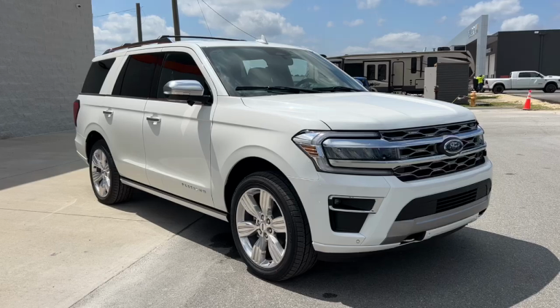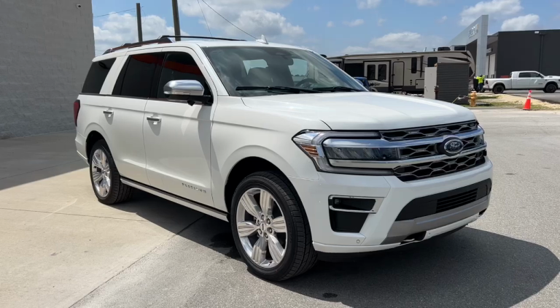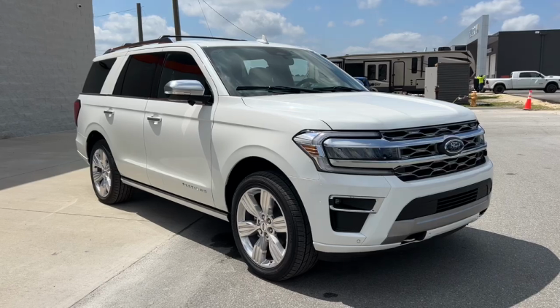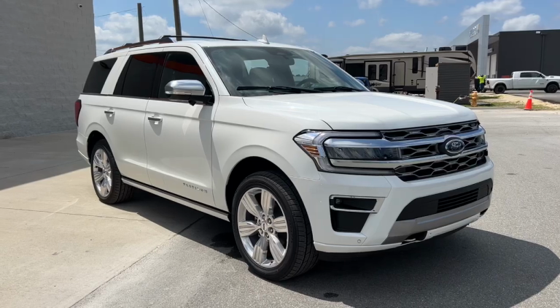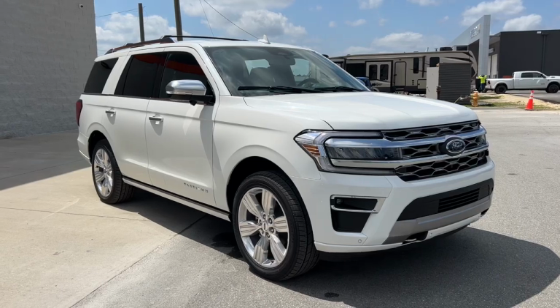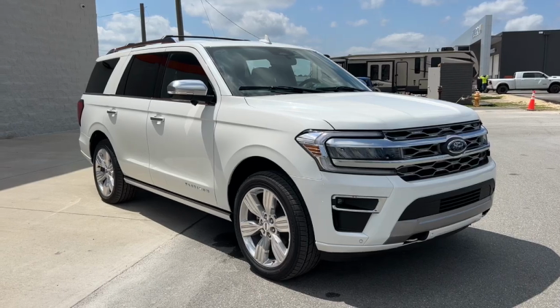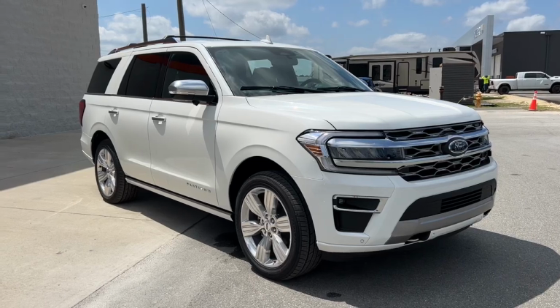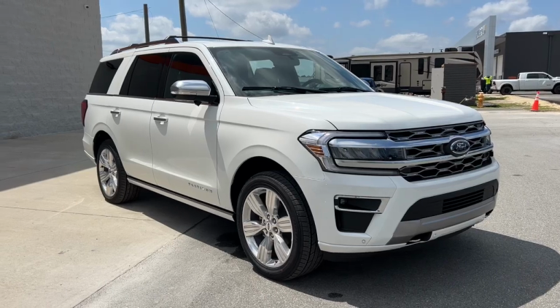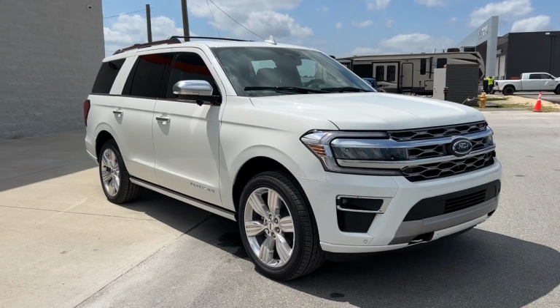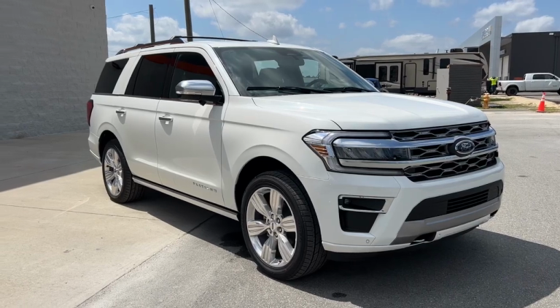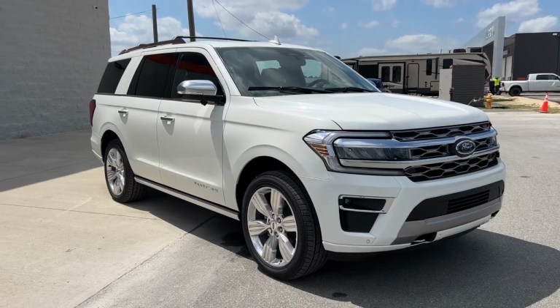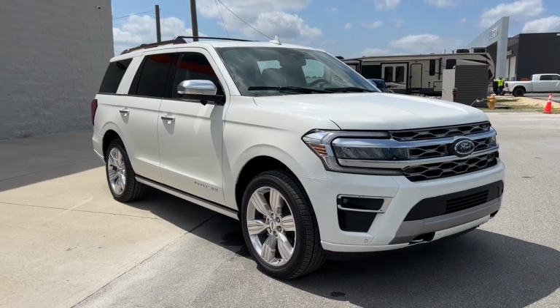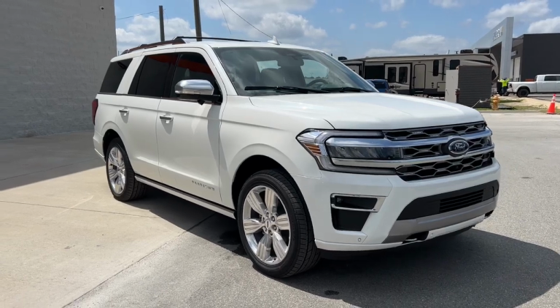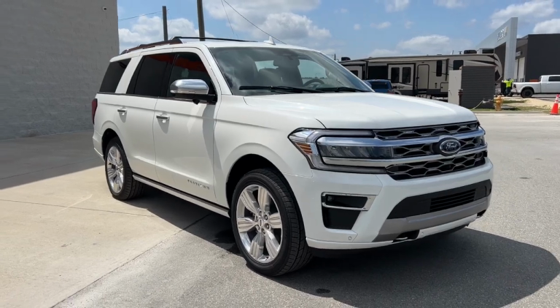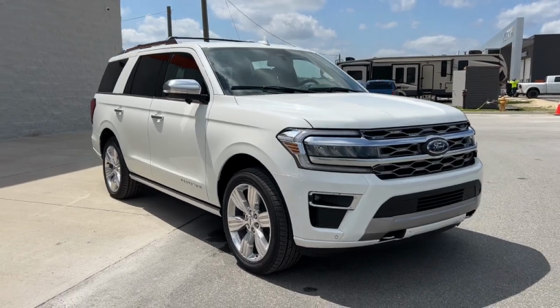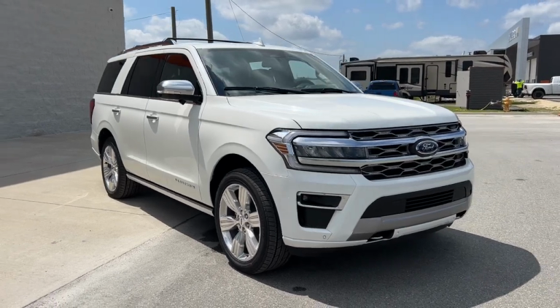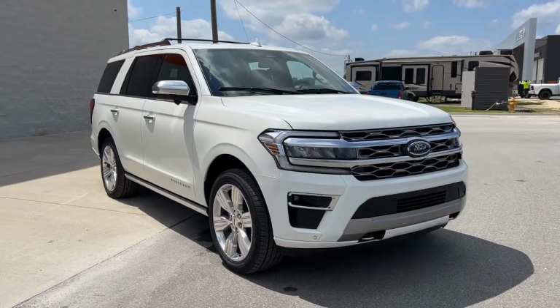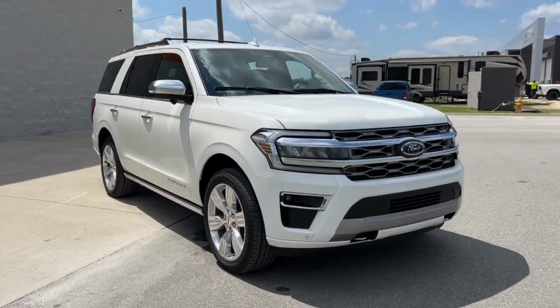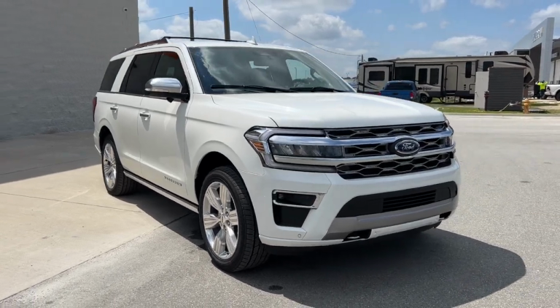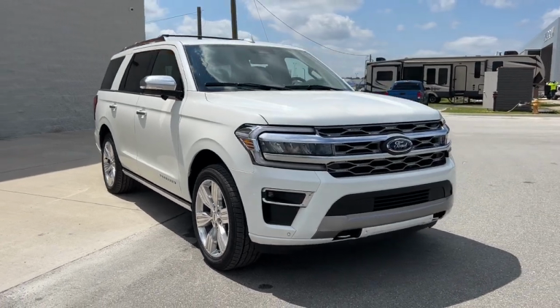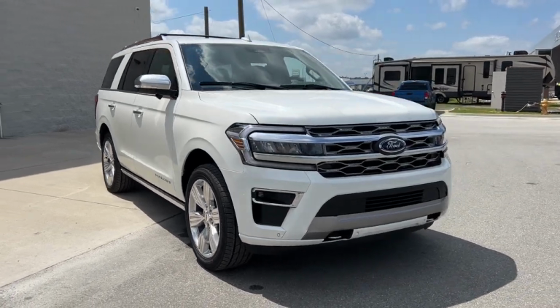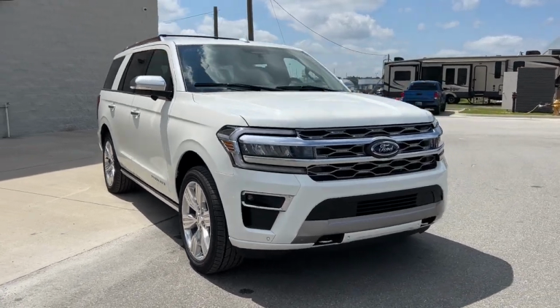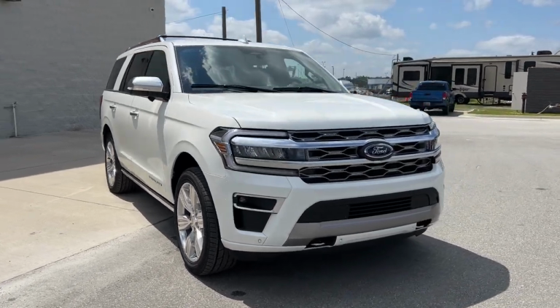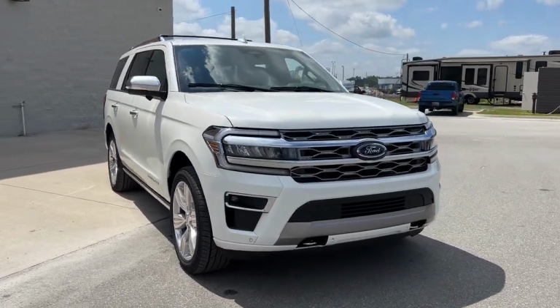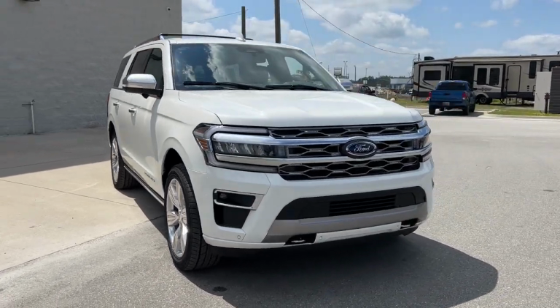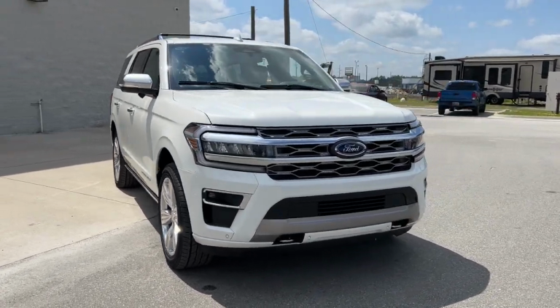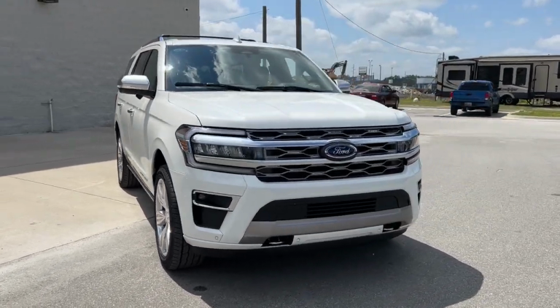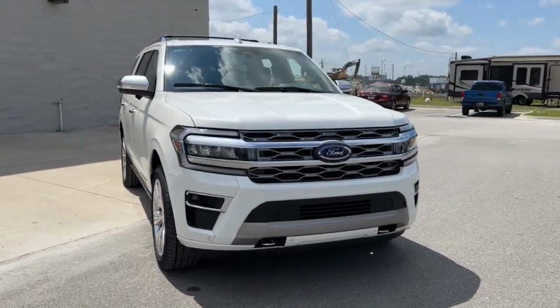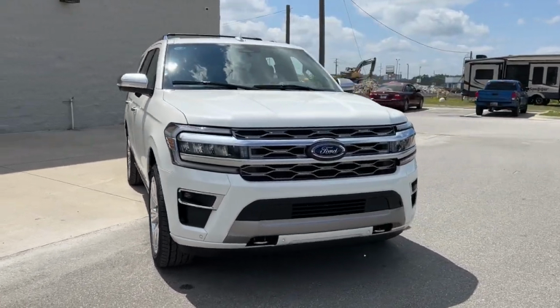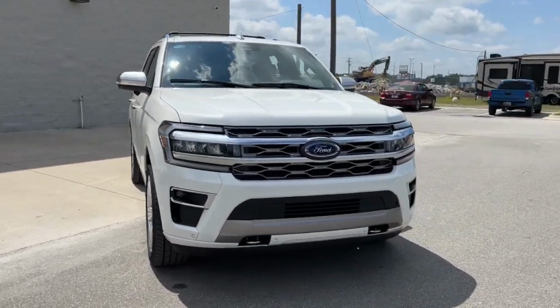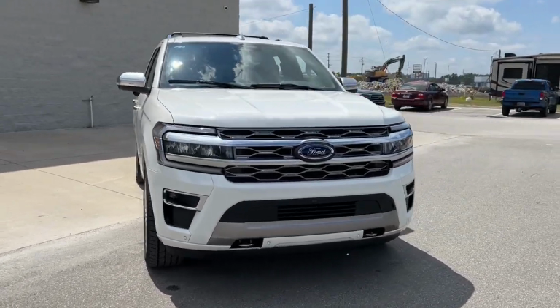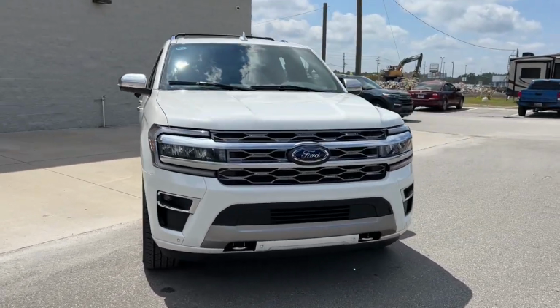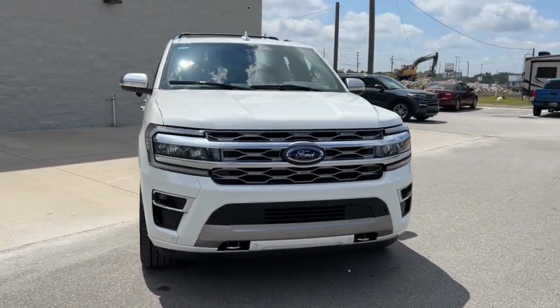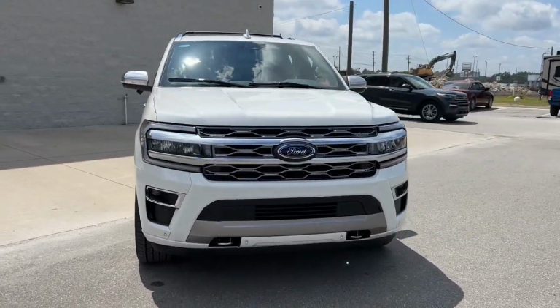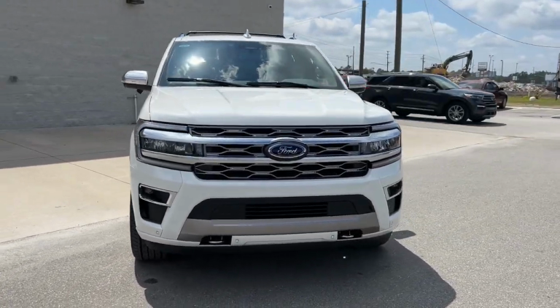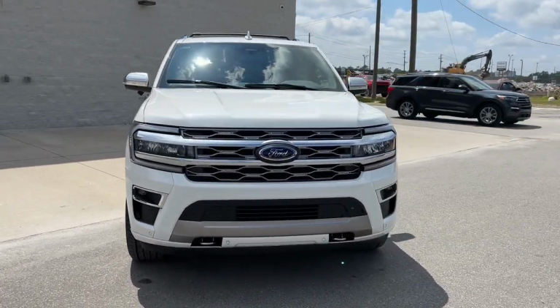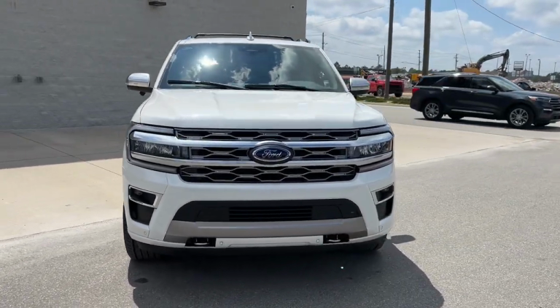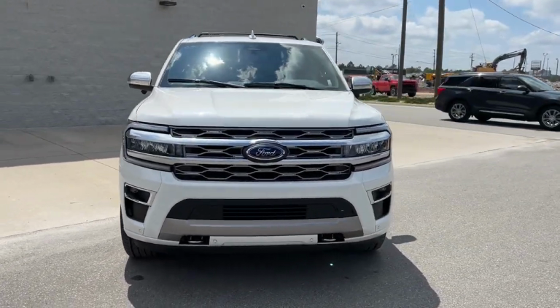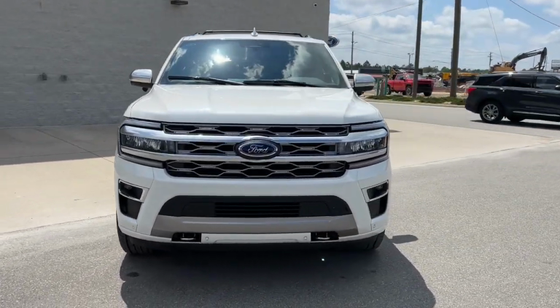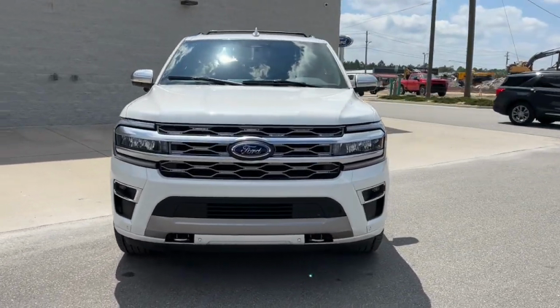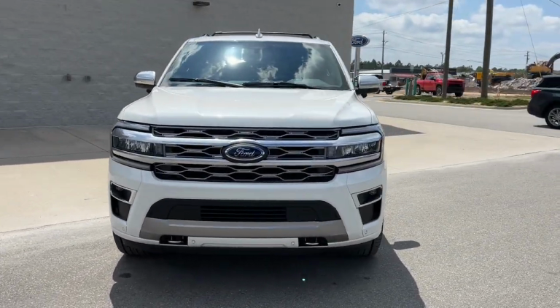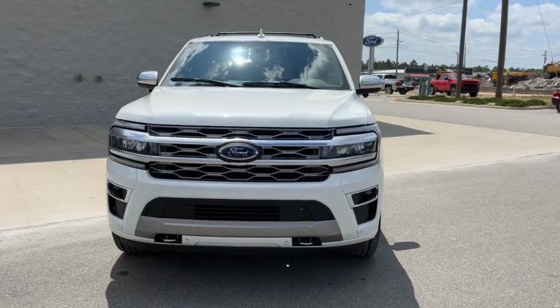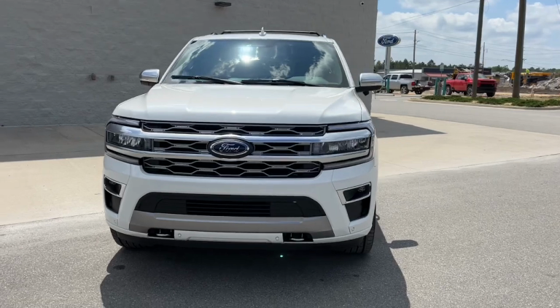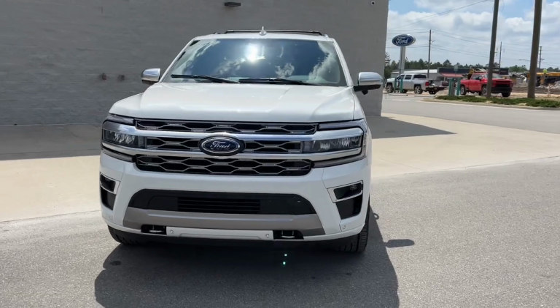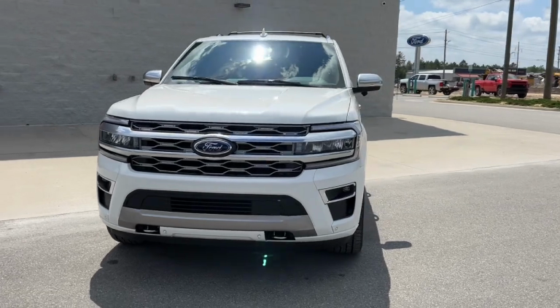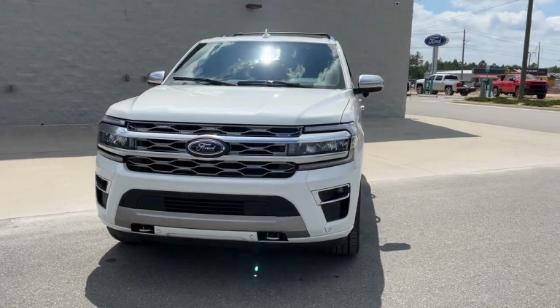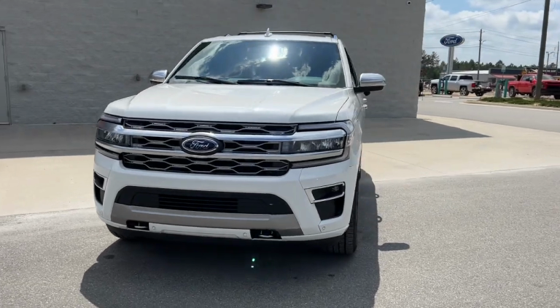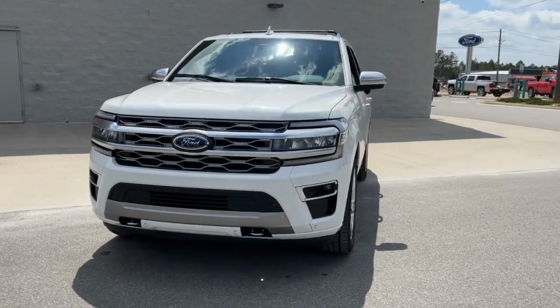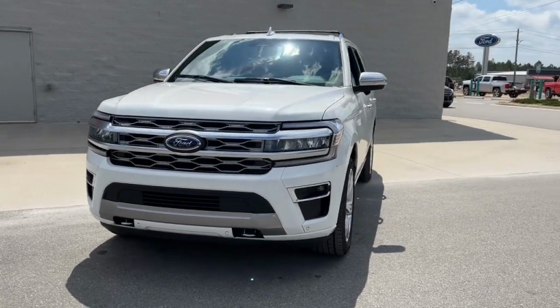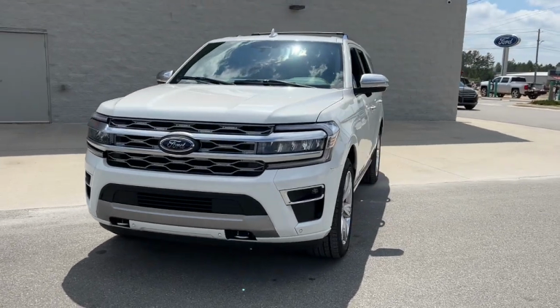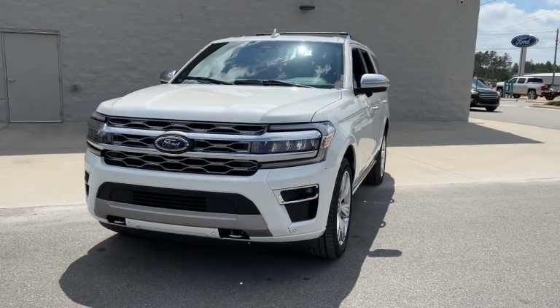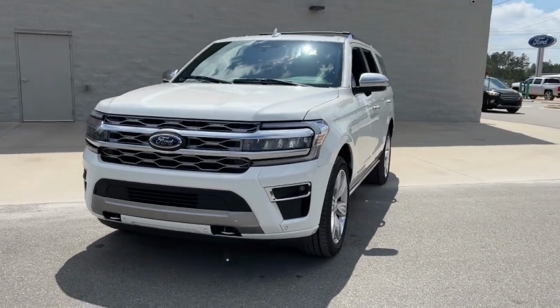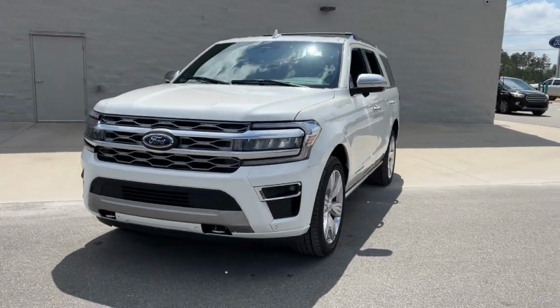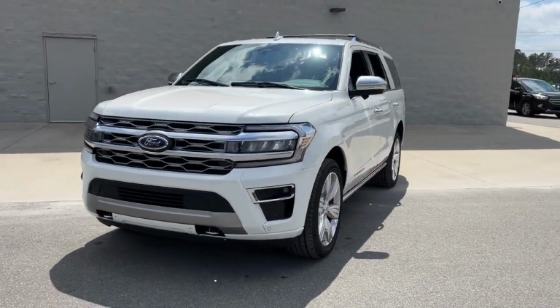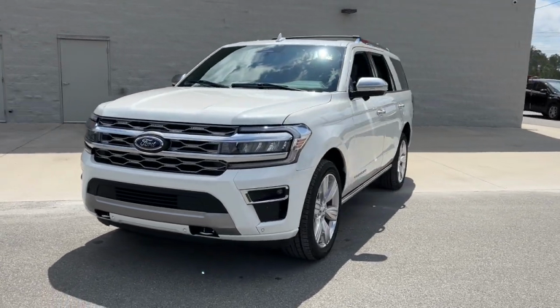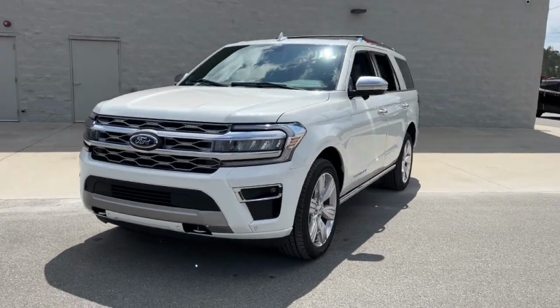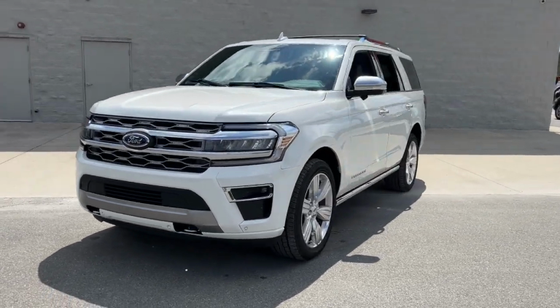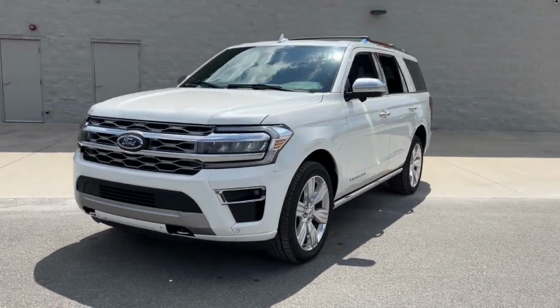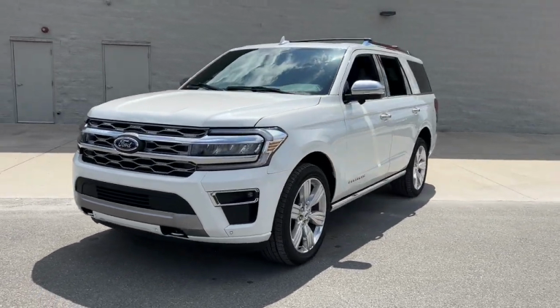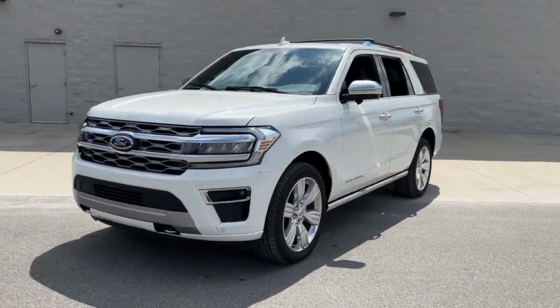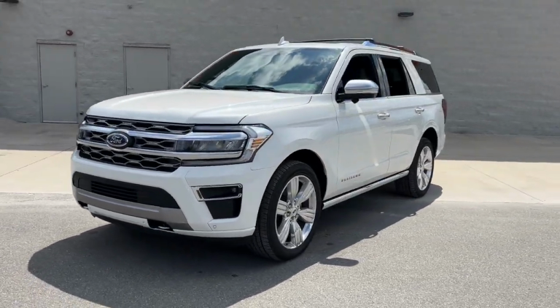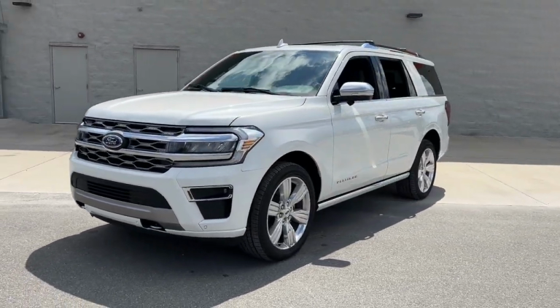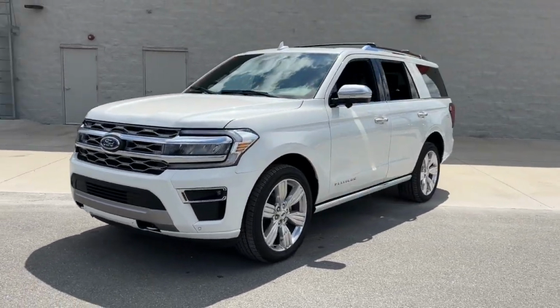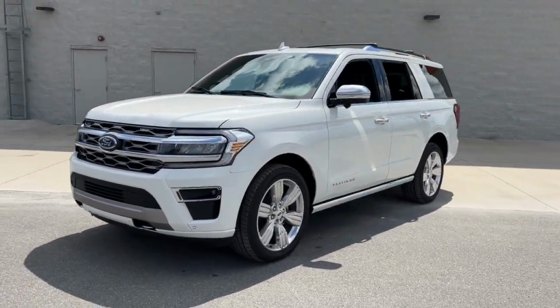Take a moment to check out the 2023 Ford Expedition. Go big, go bold, go beautiful.